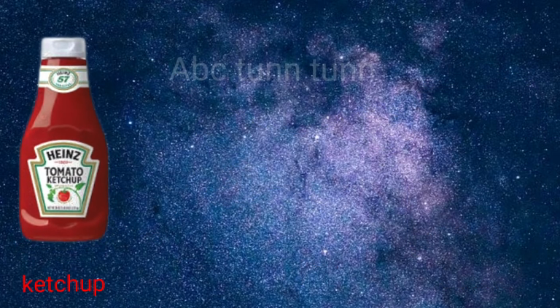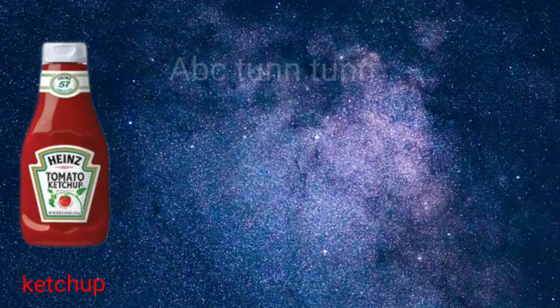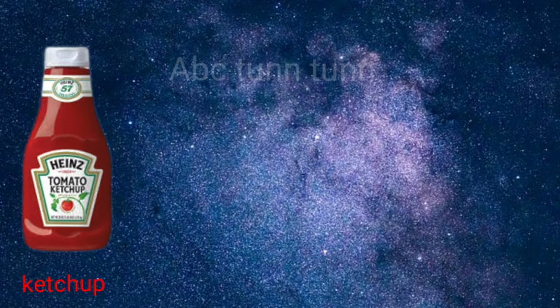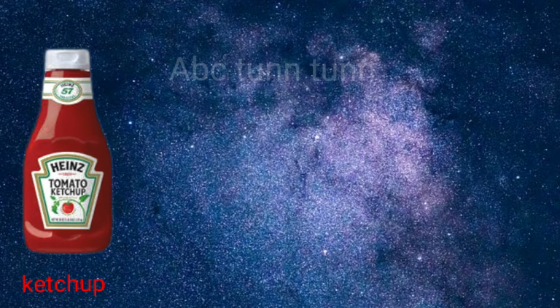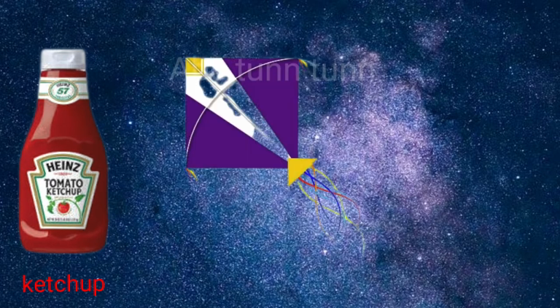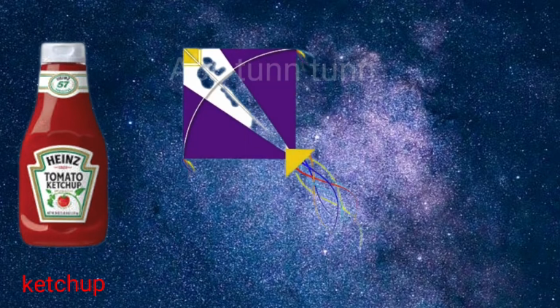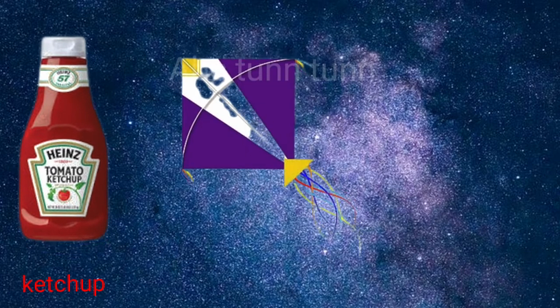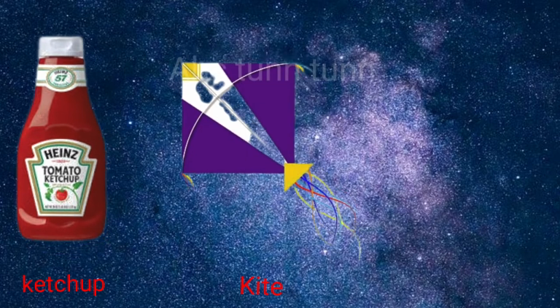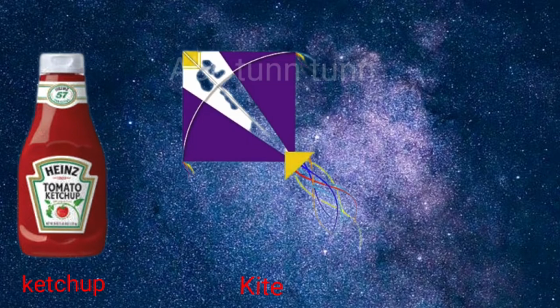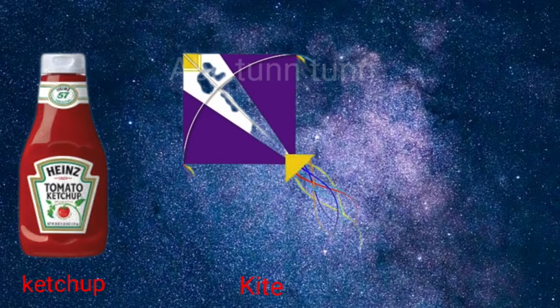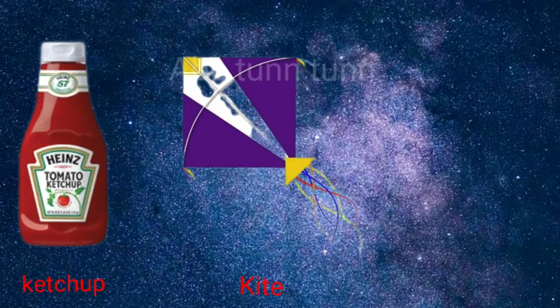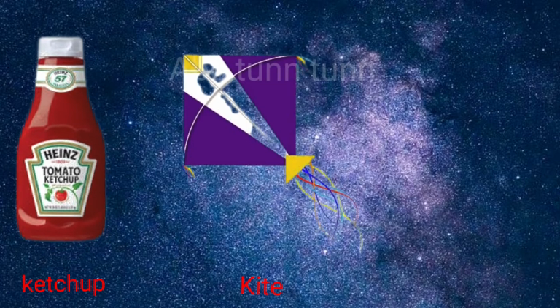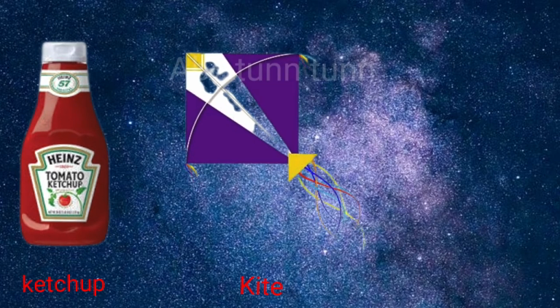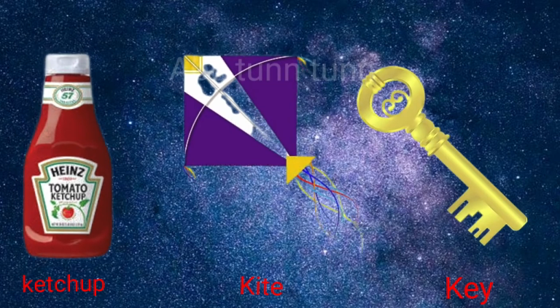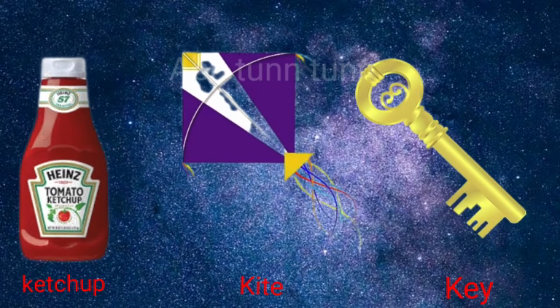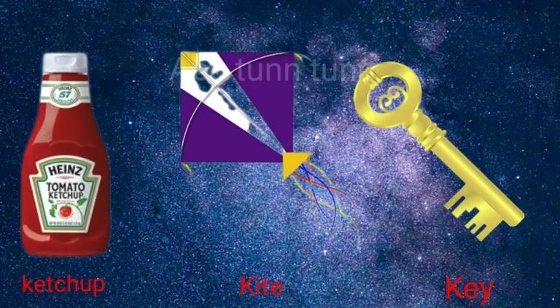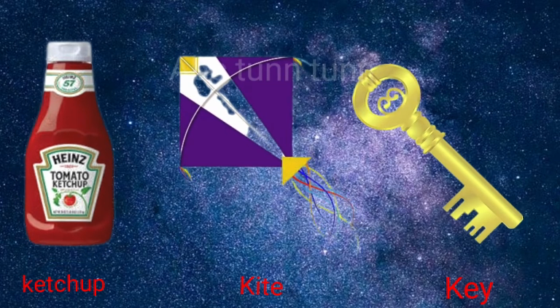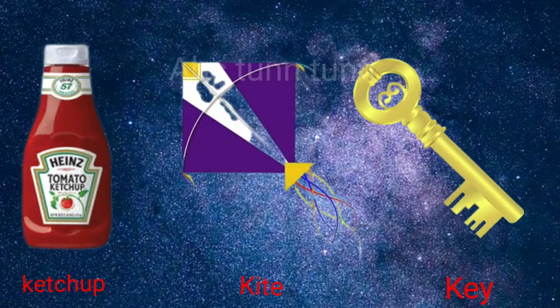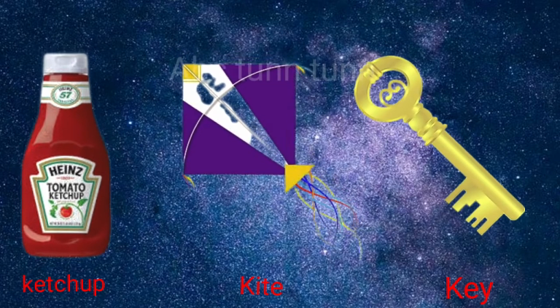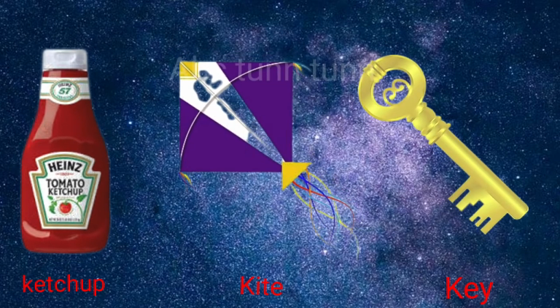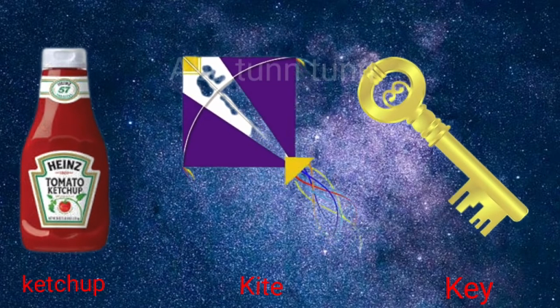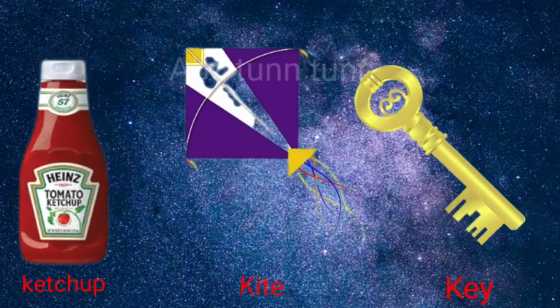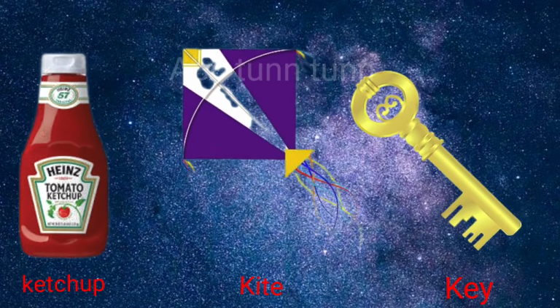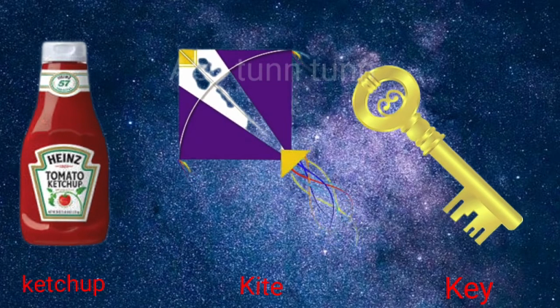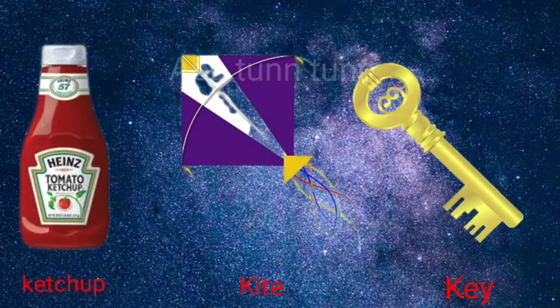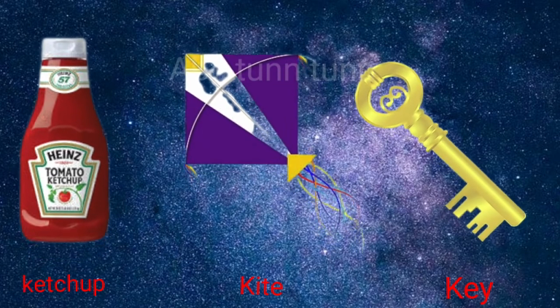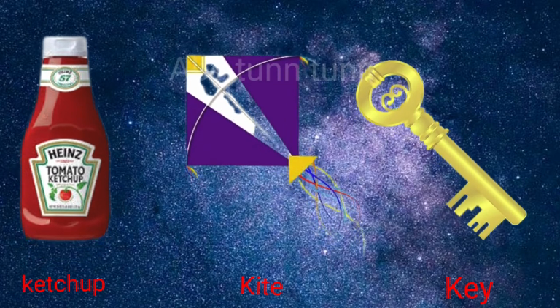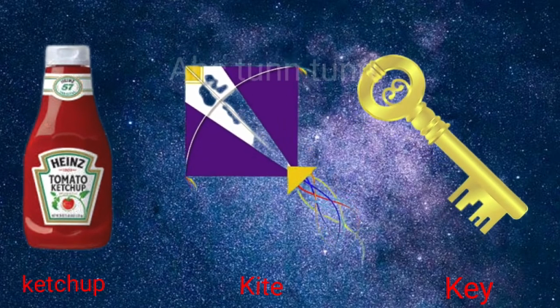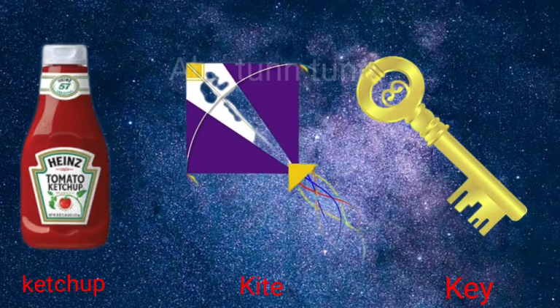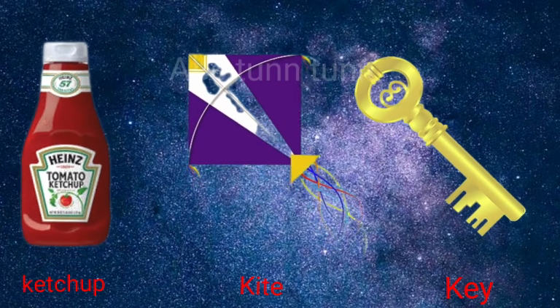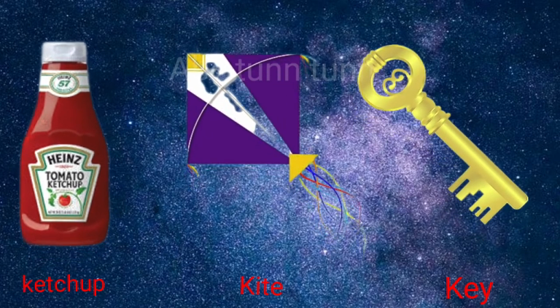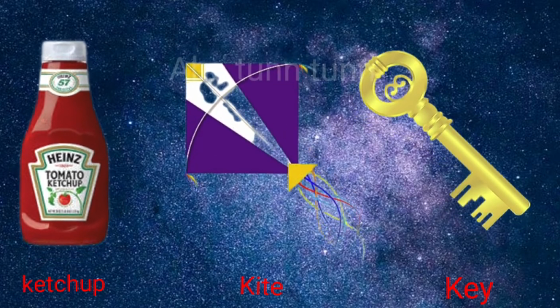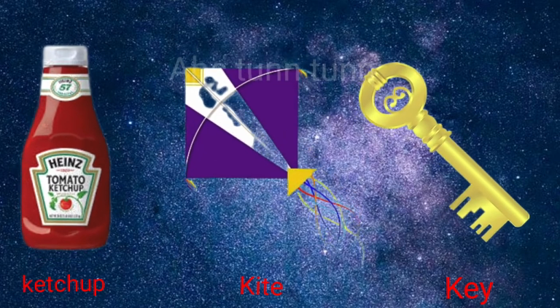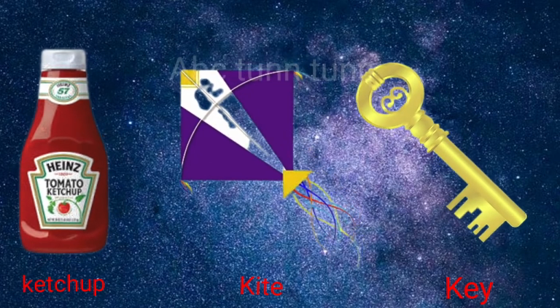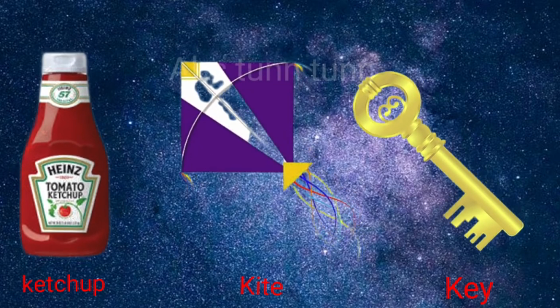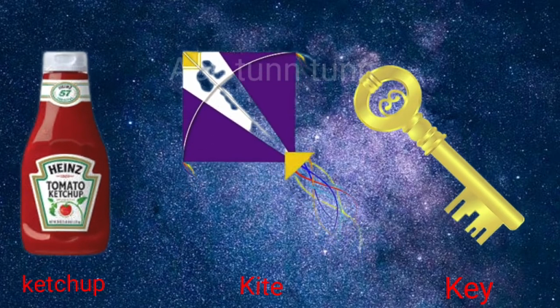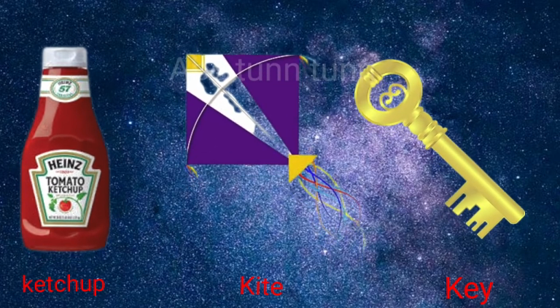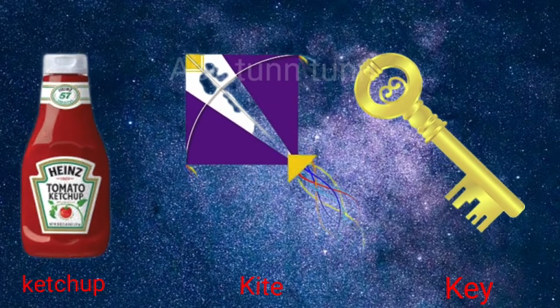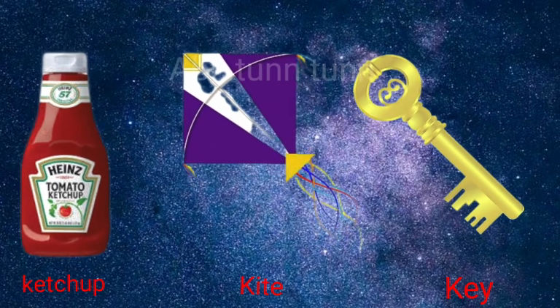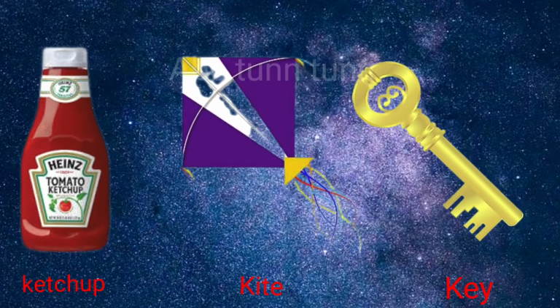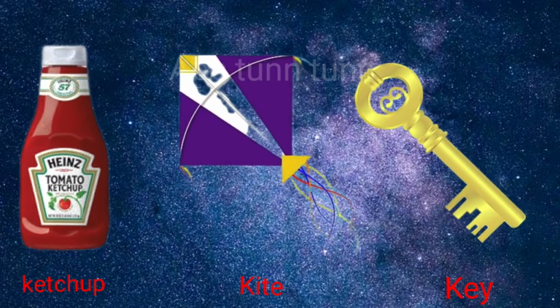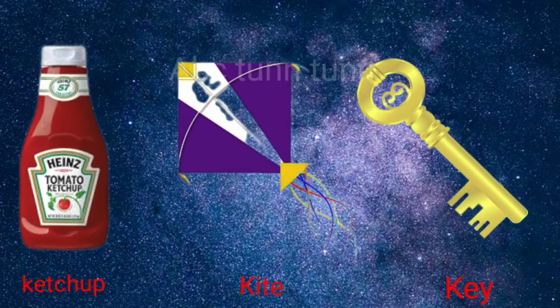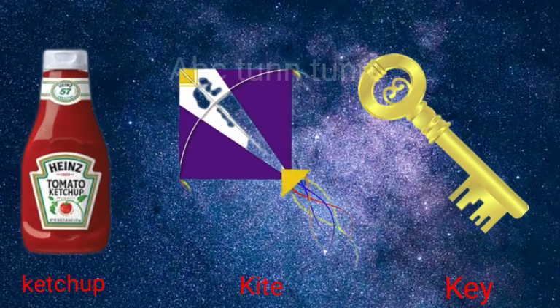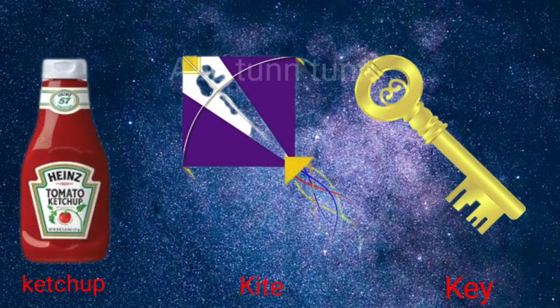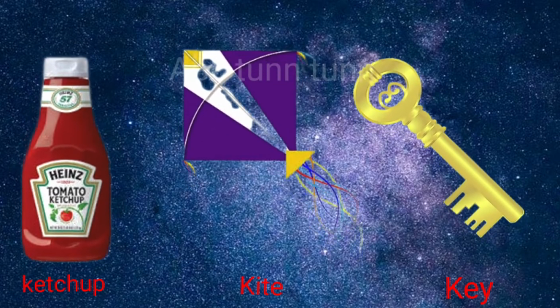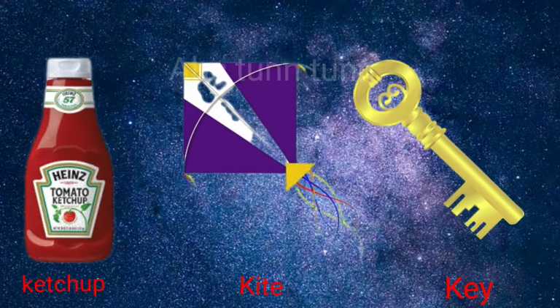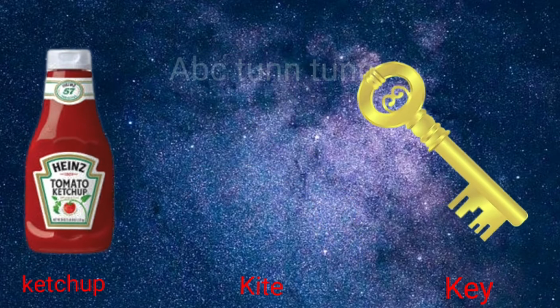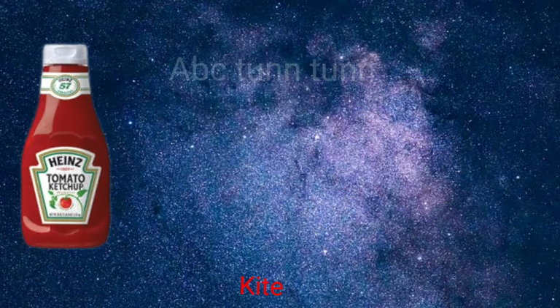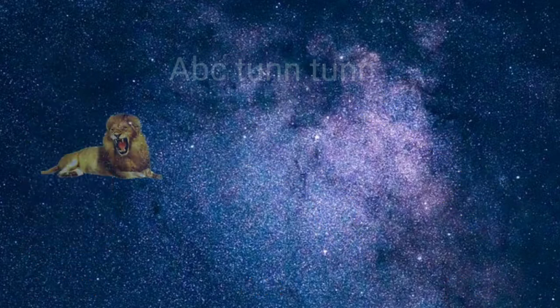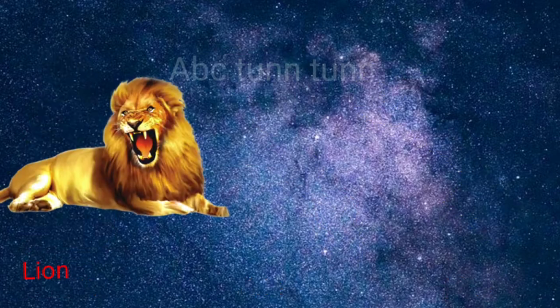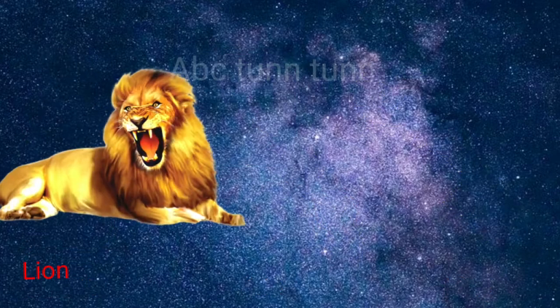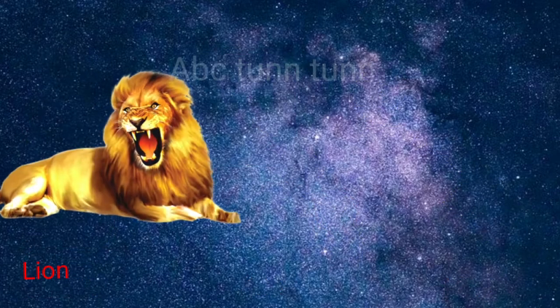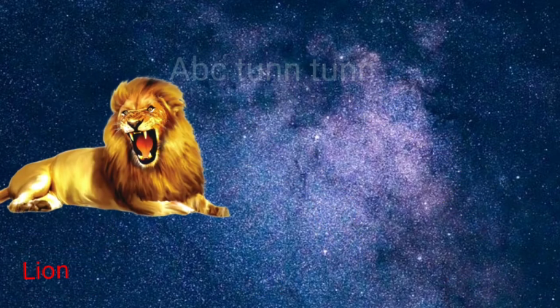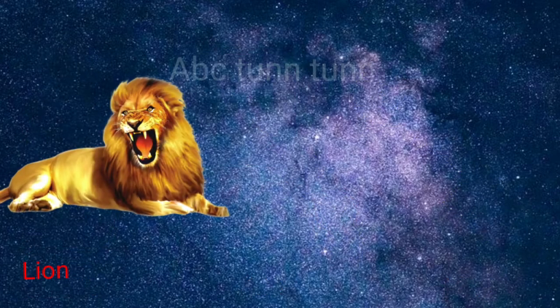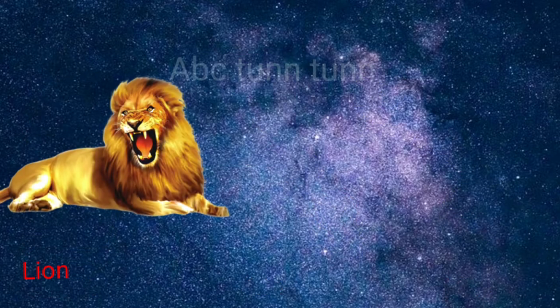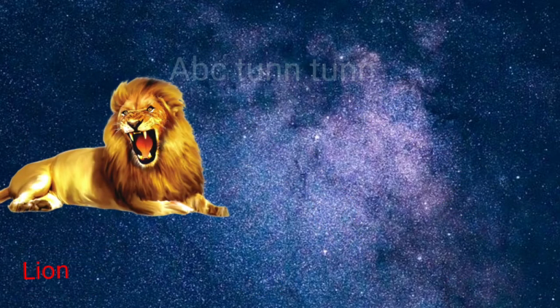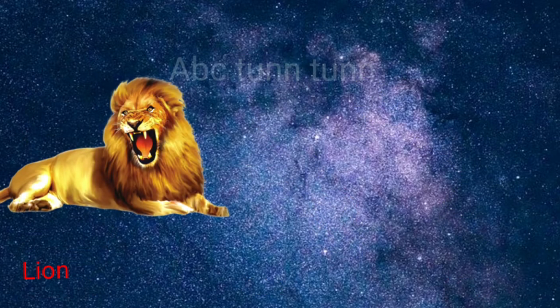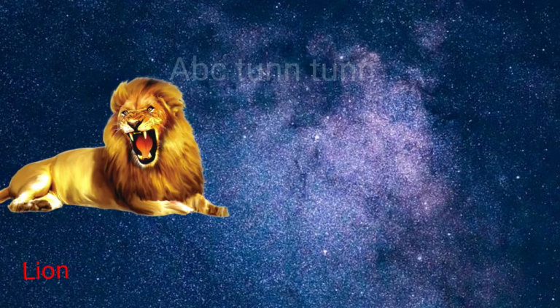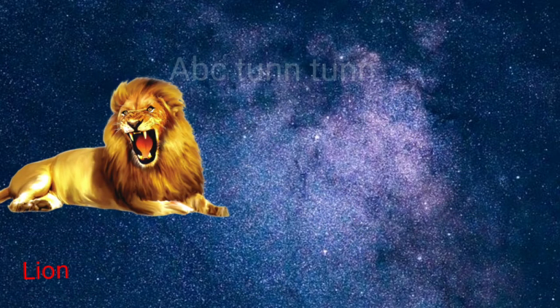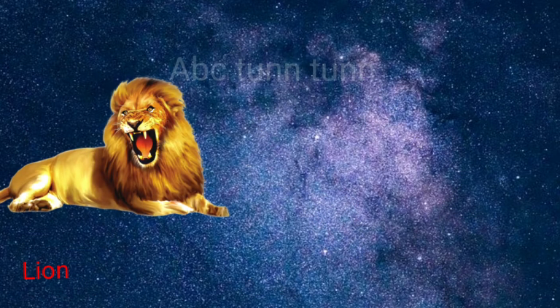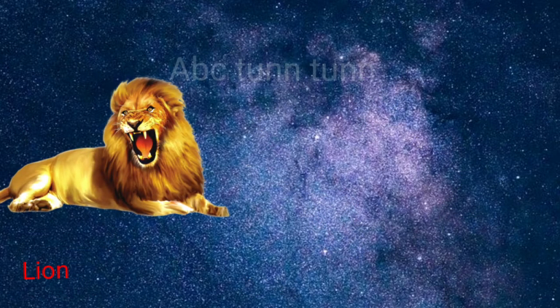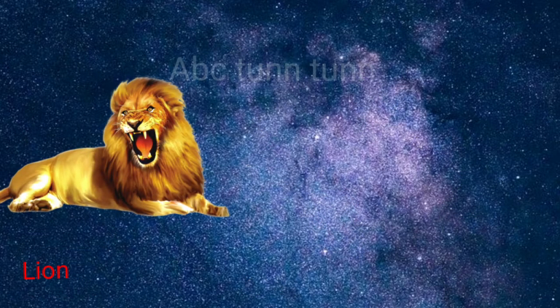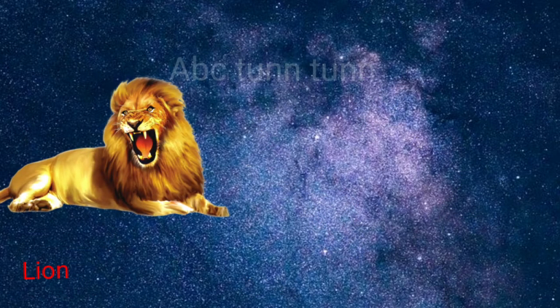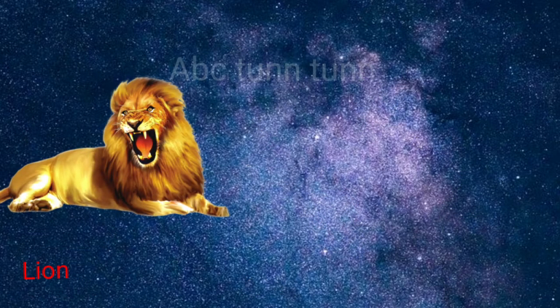K is for ketchup. K is for kite. K is for key. Cuh, cuh, cuh.